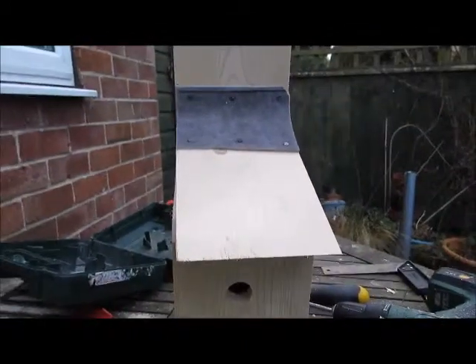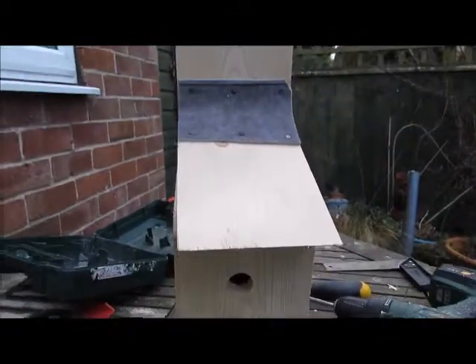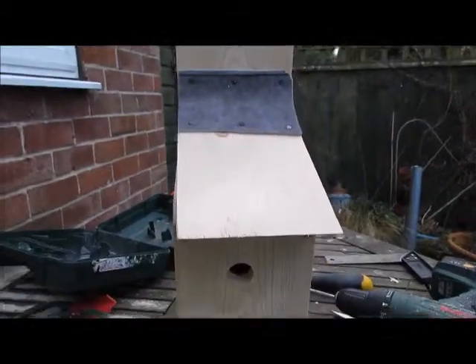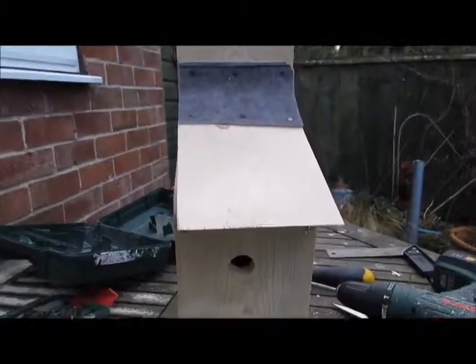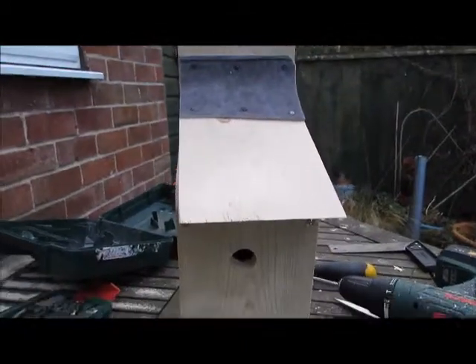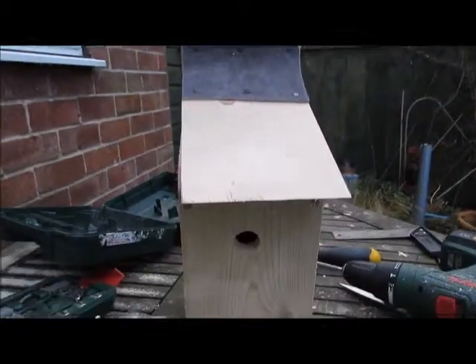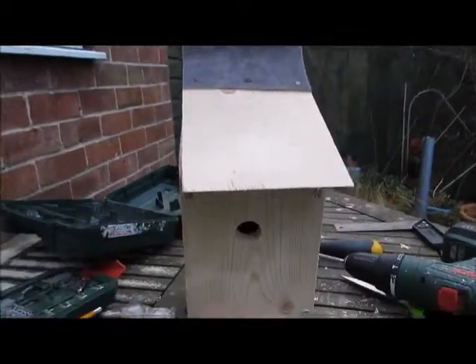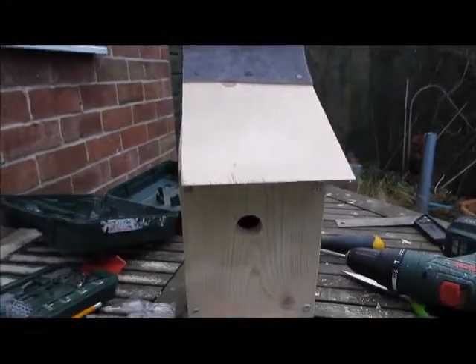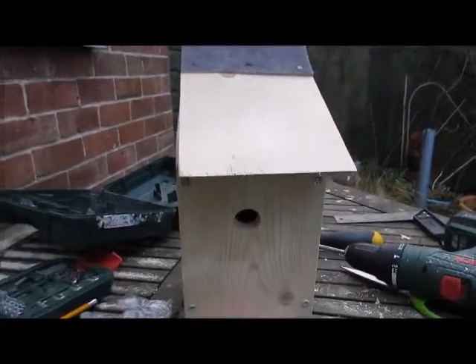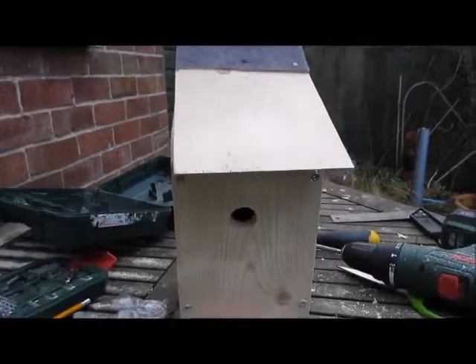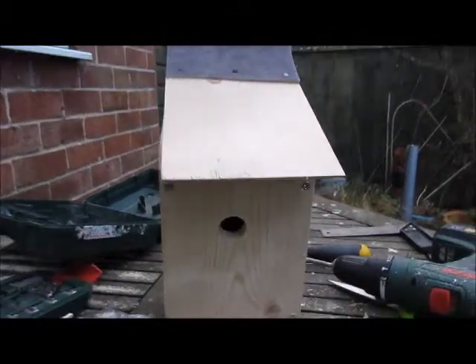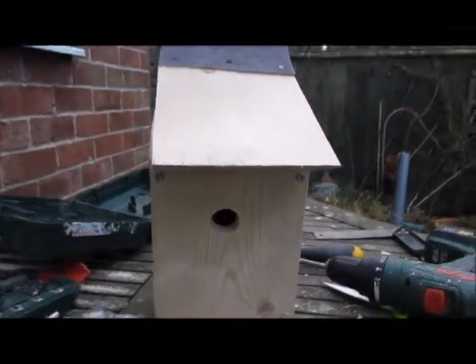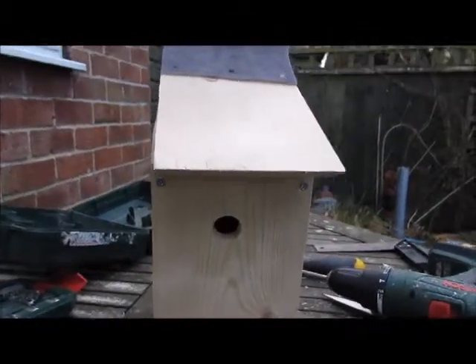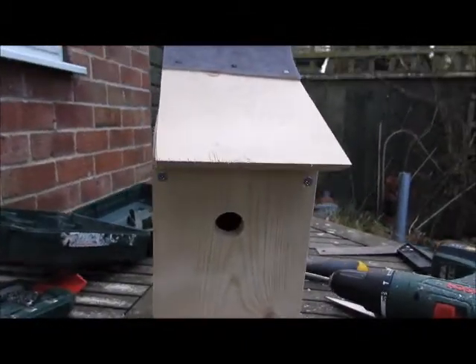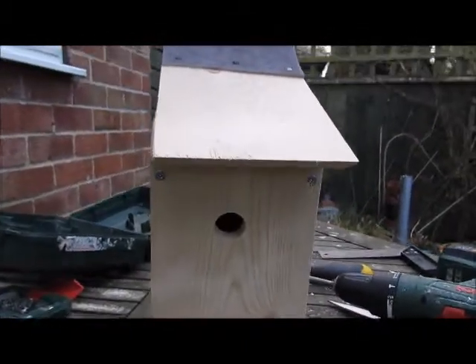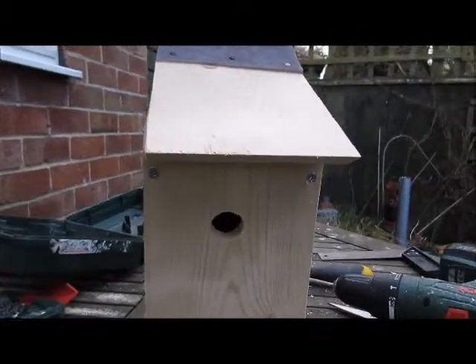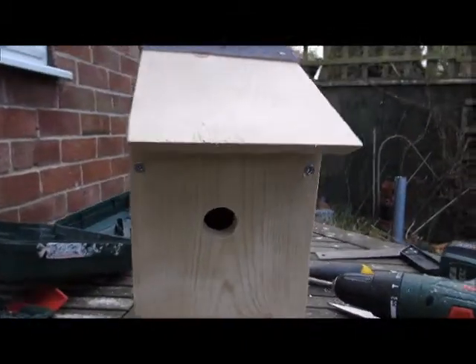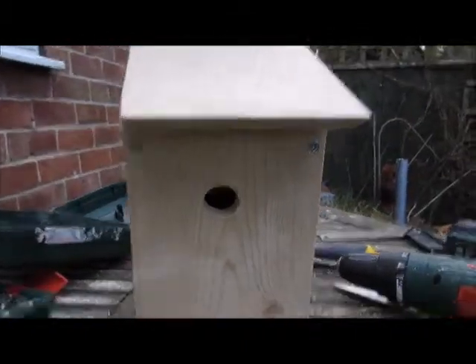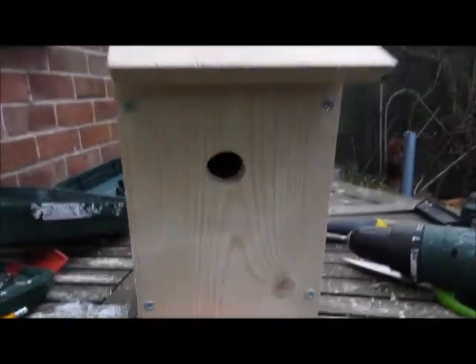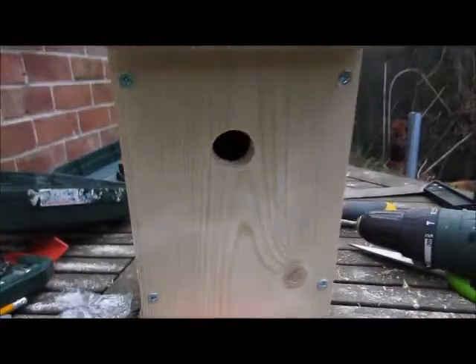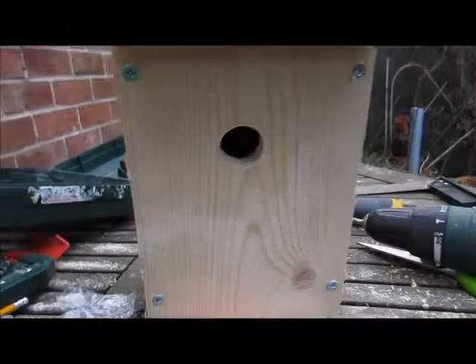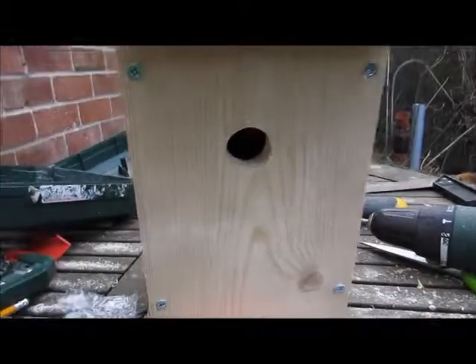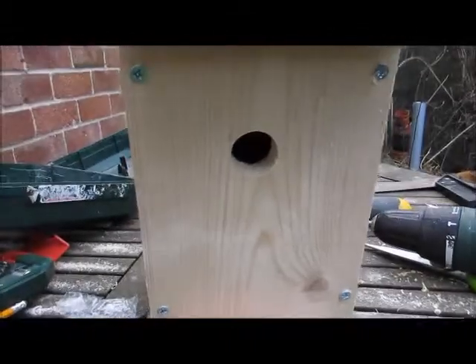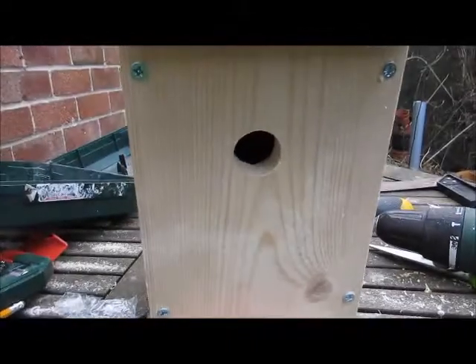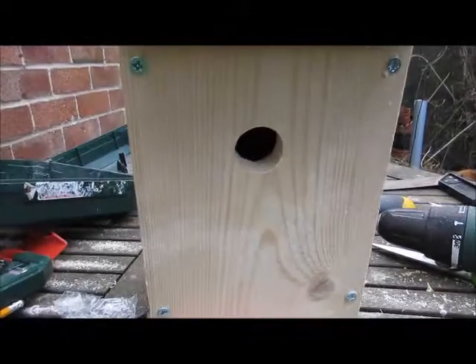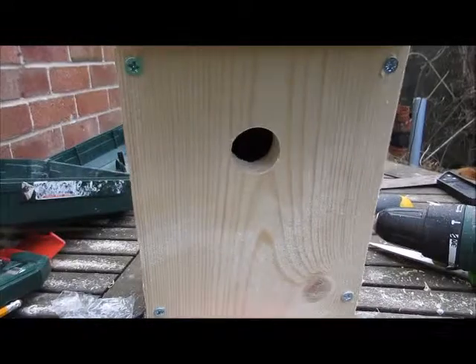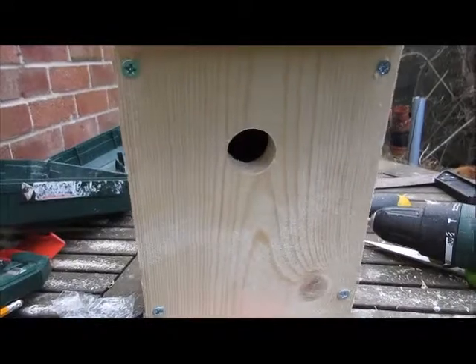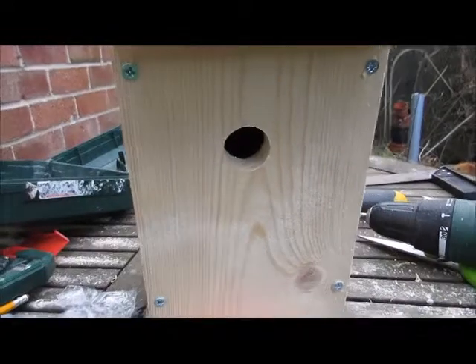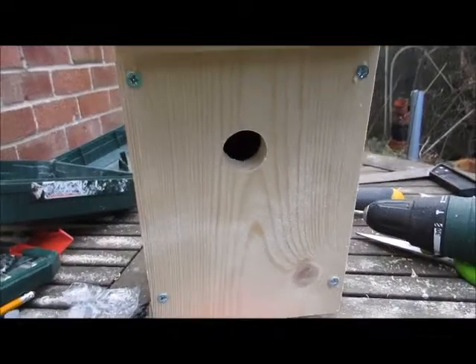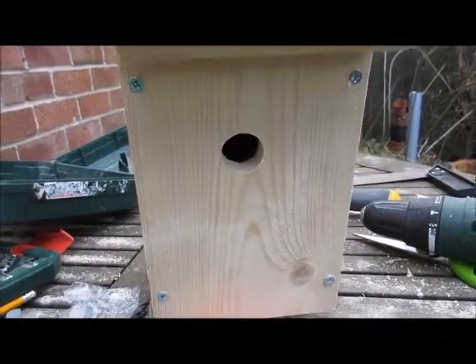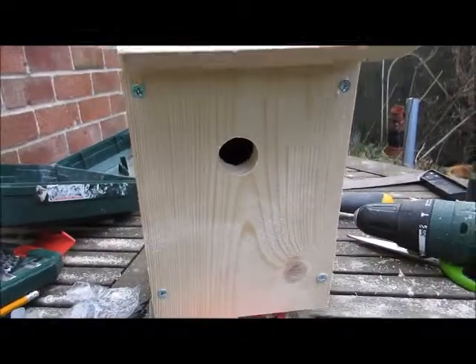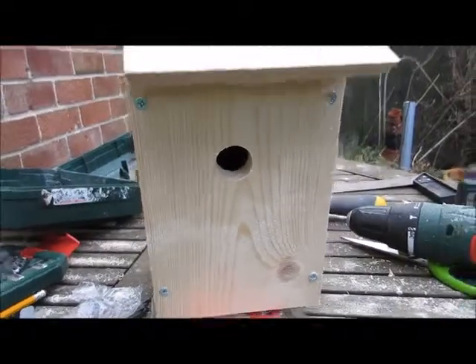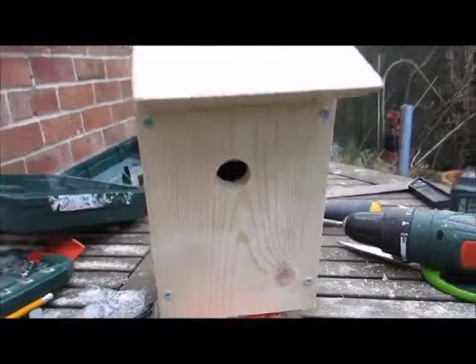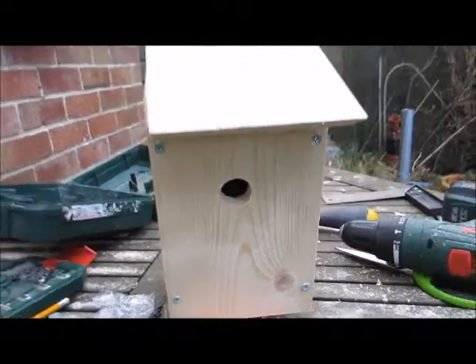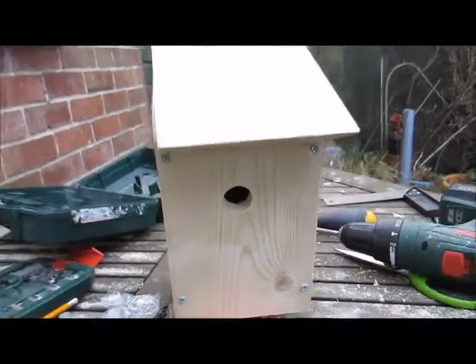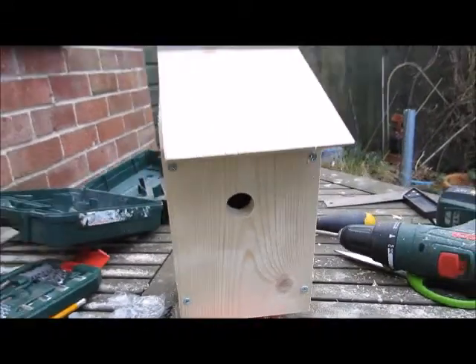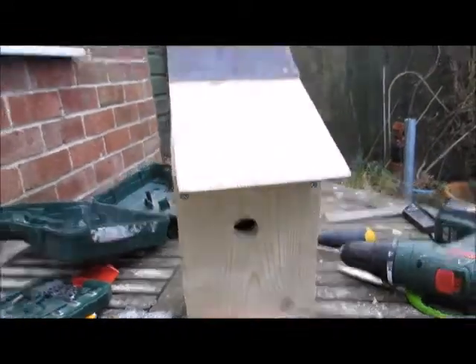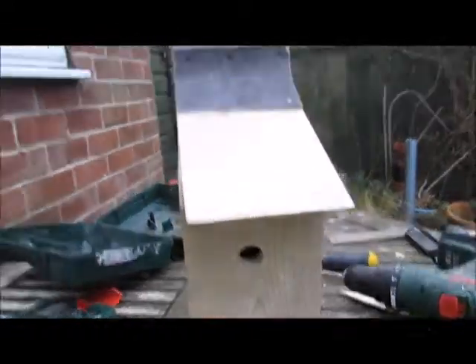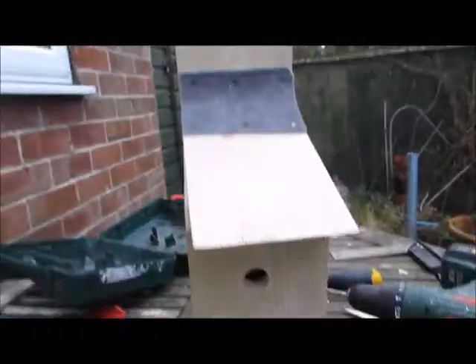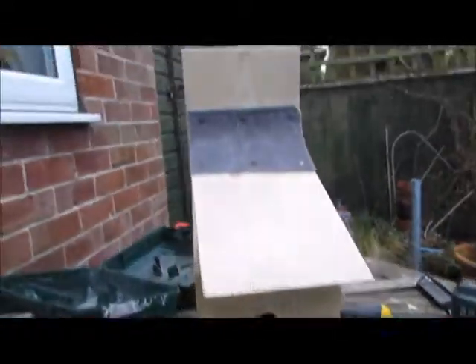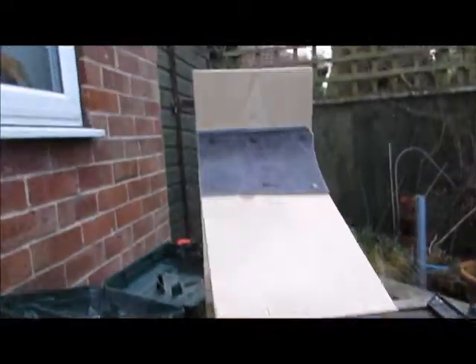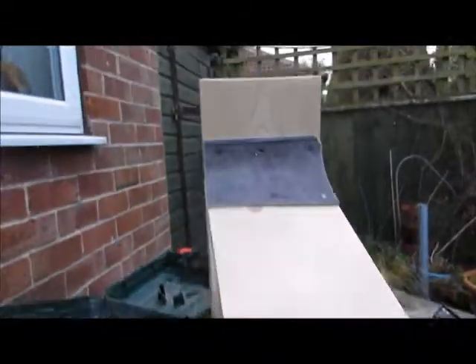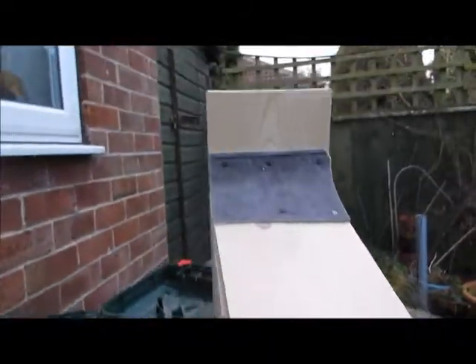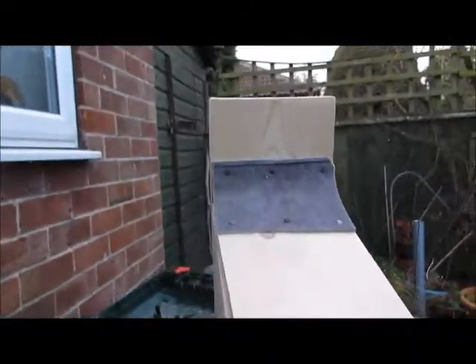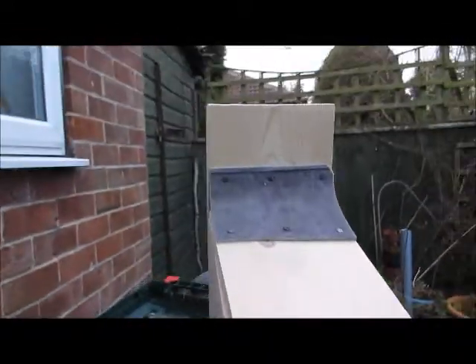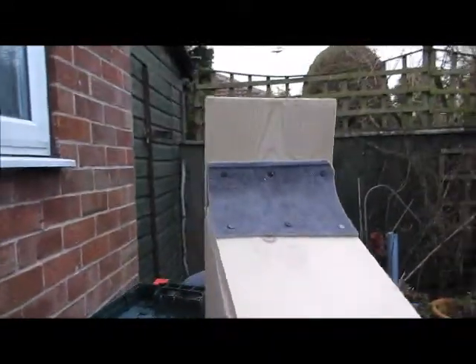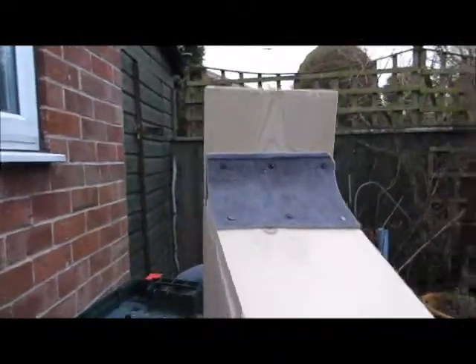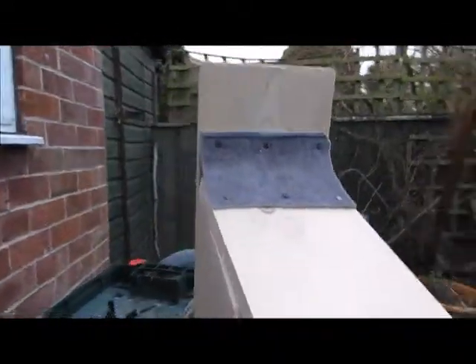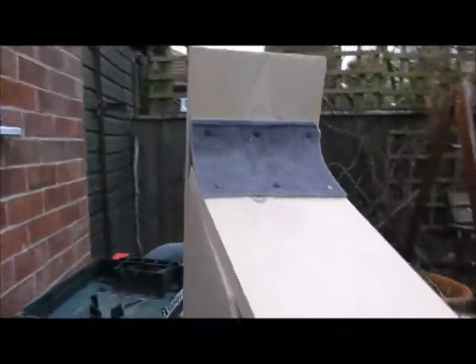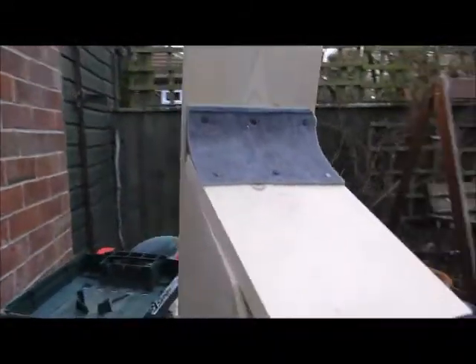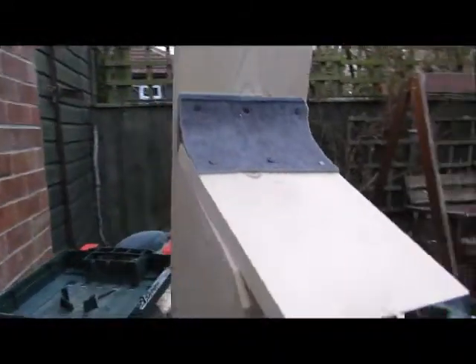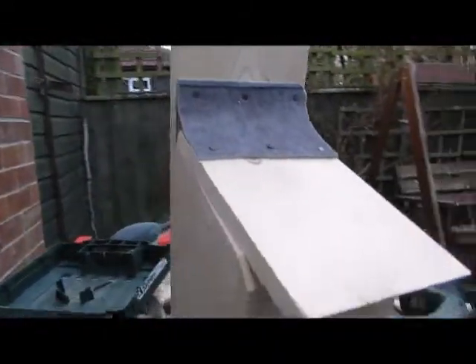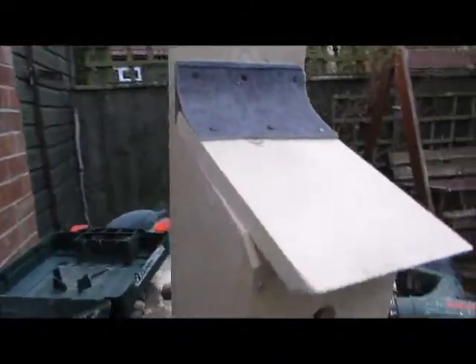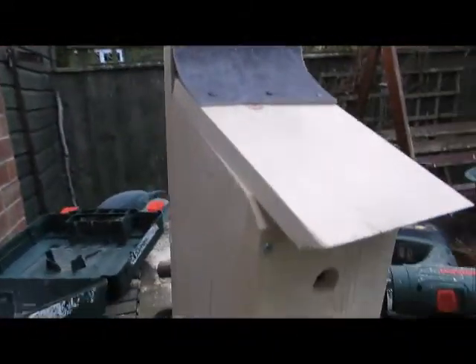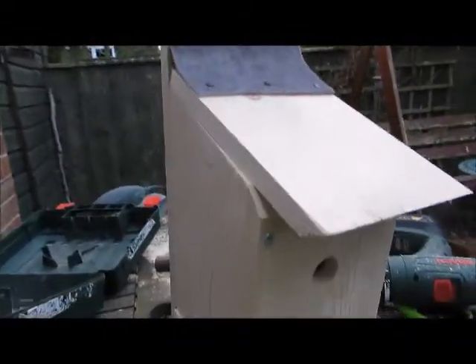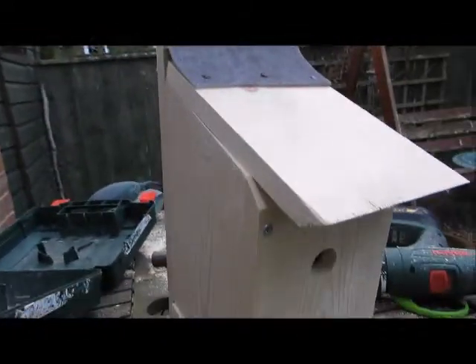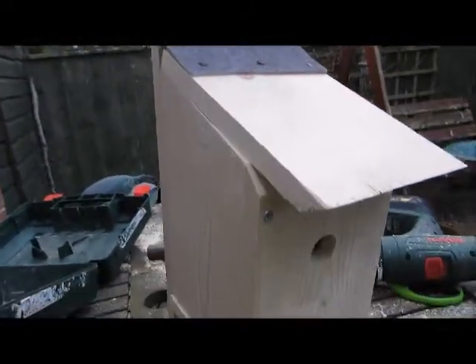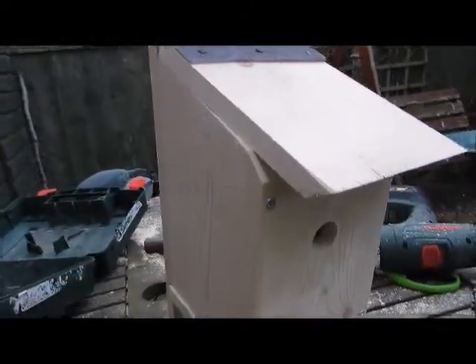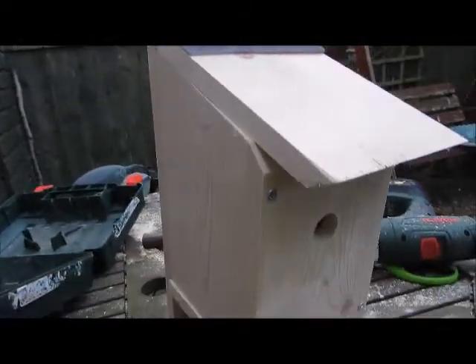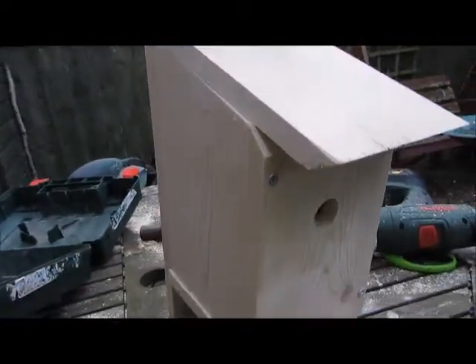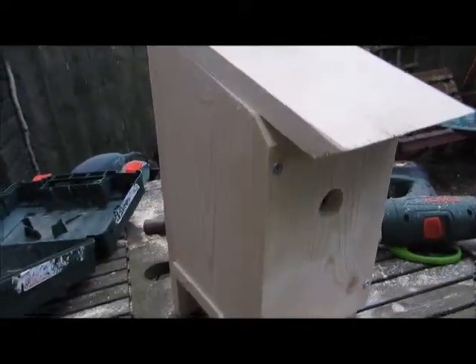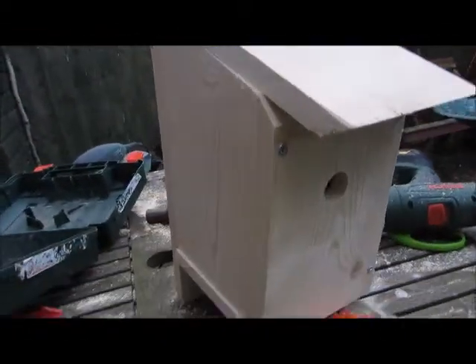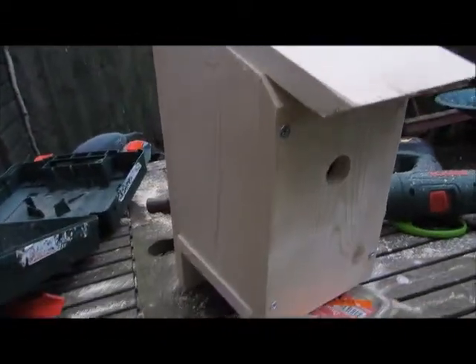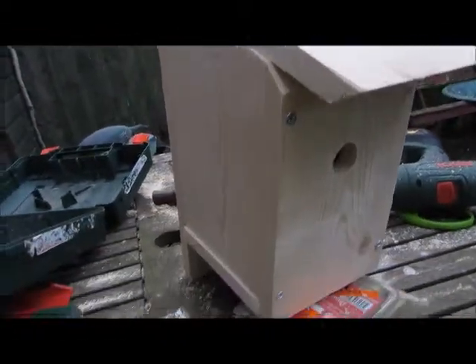So here it is in all its glory. You can see that I've added a little hole in there. I just need to find a place for it to go now.